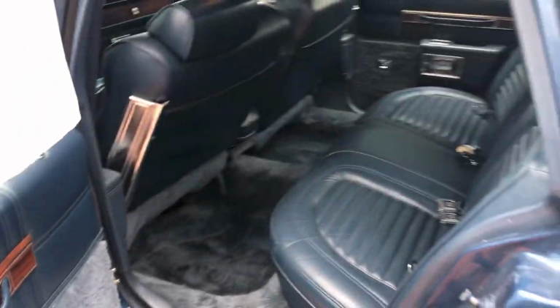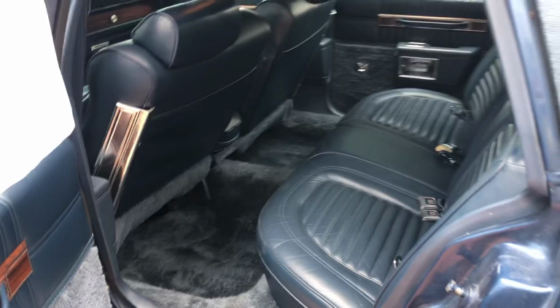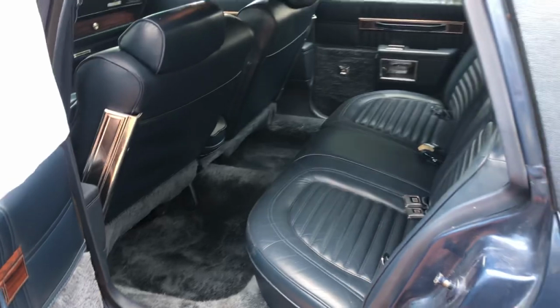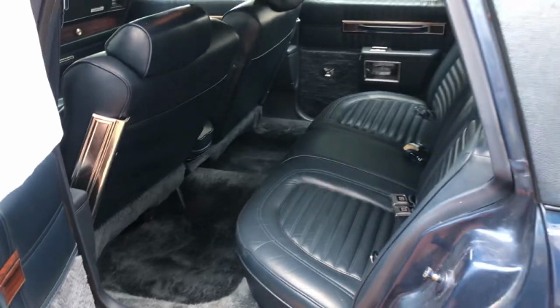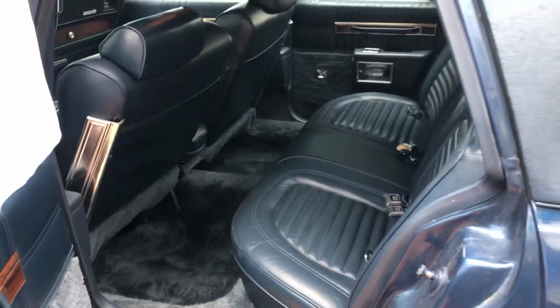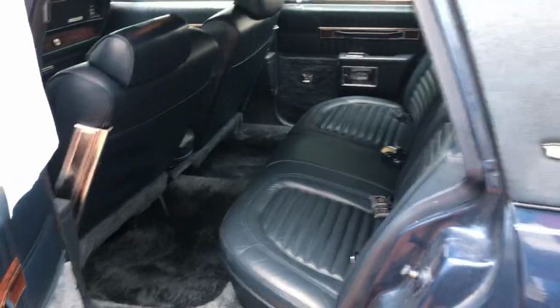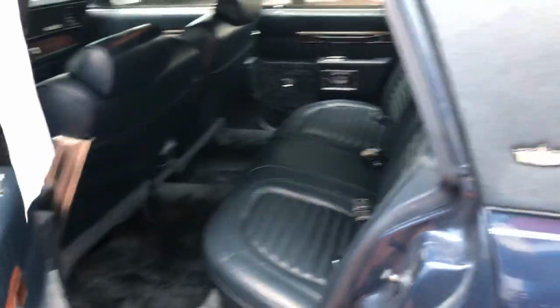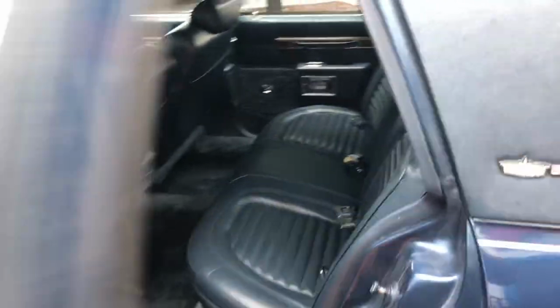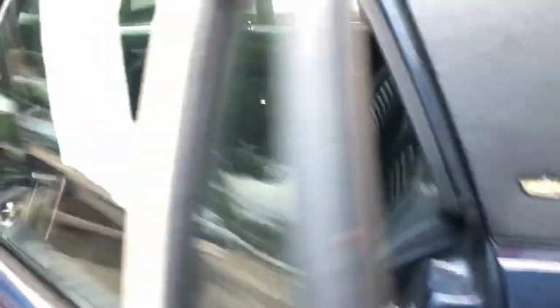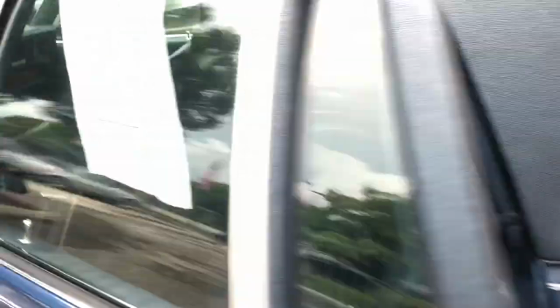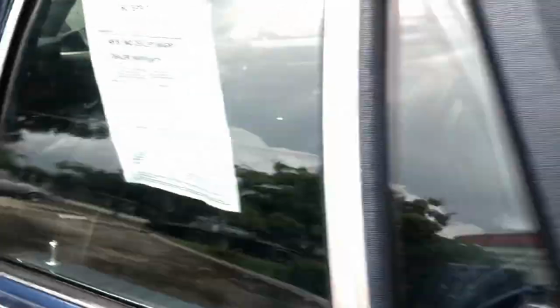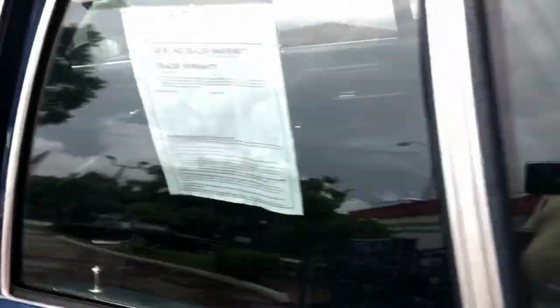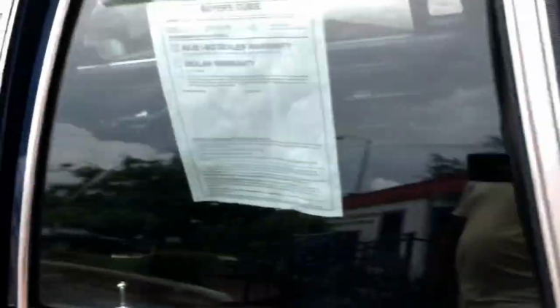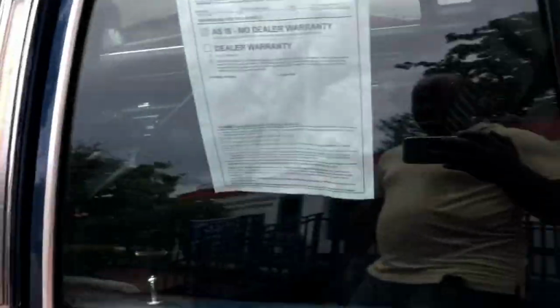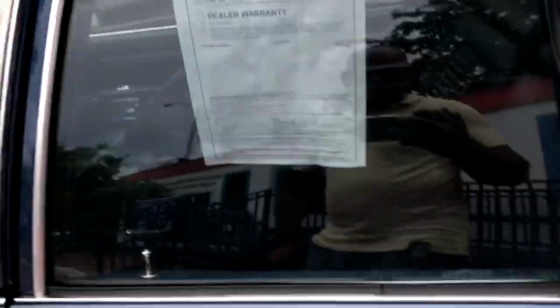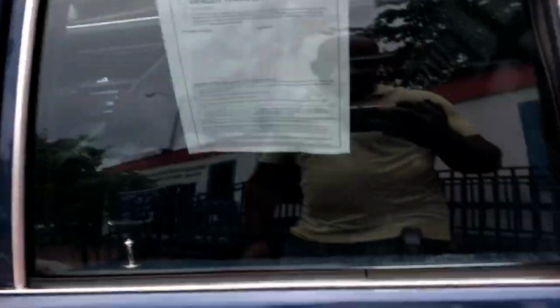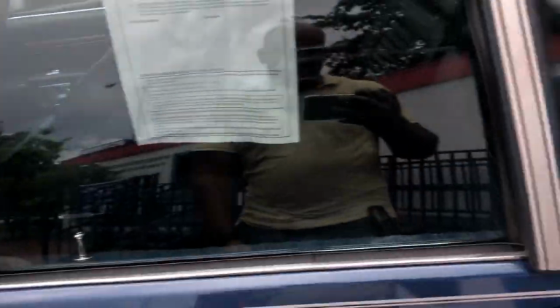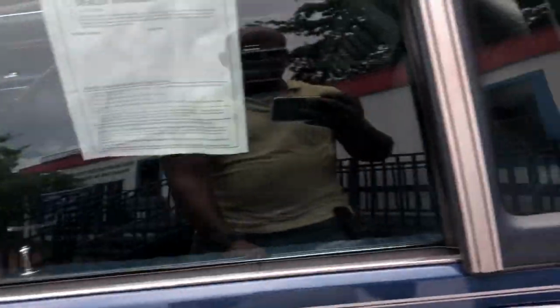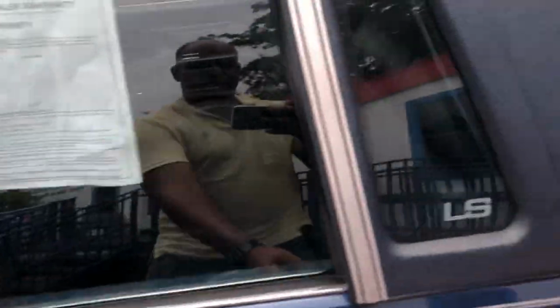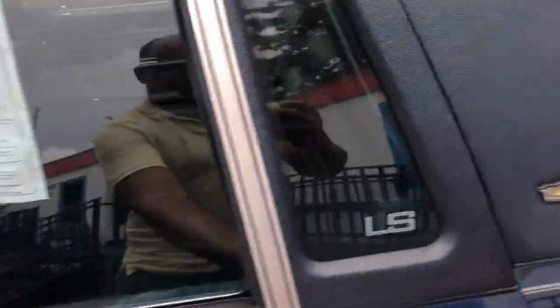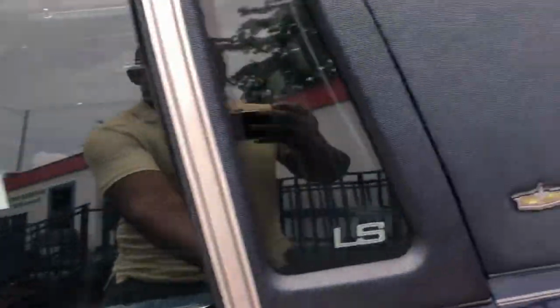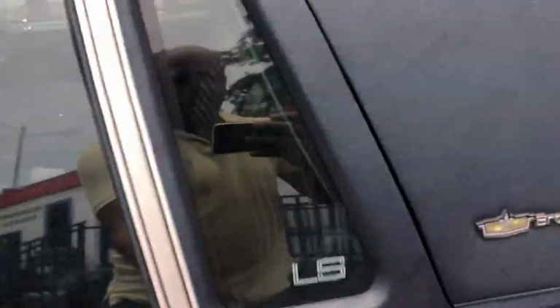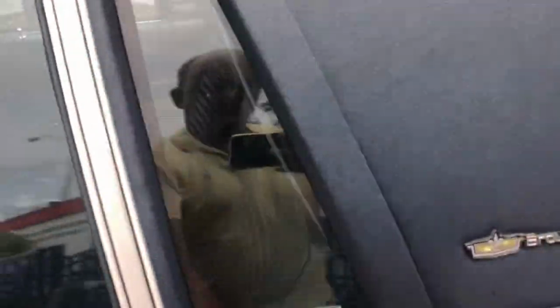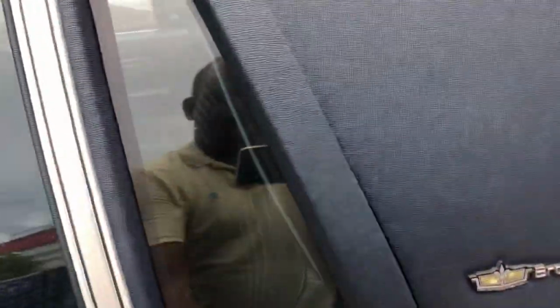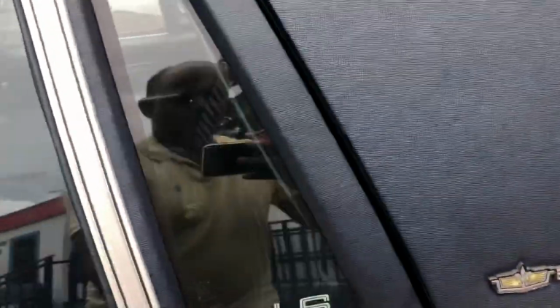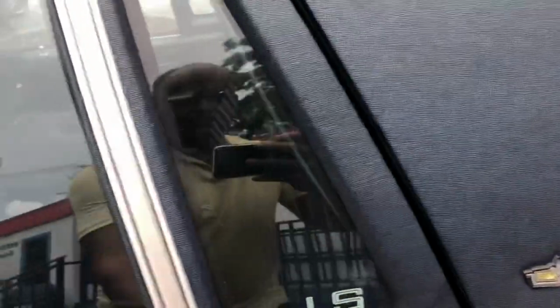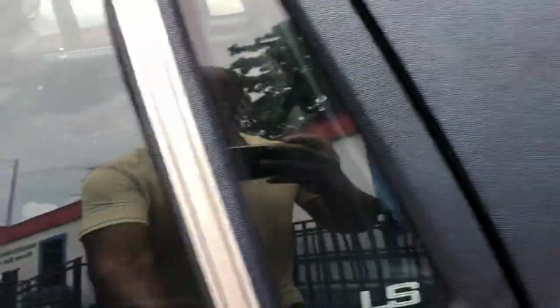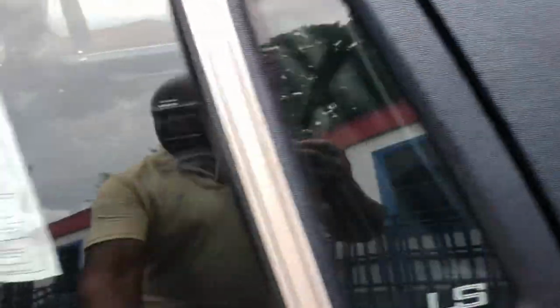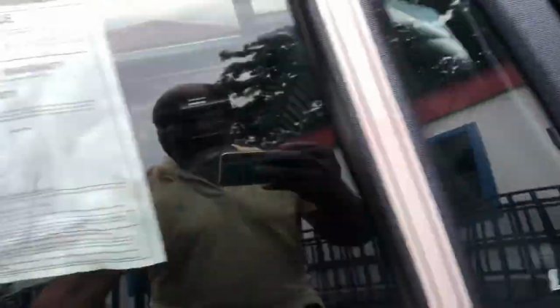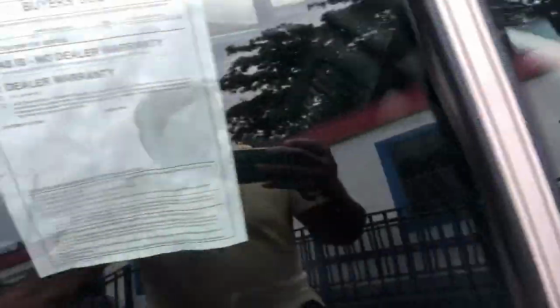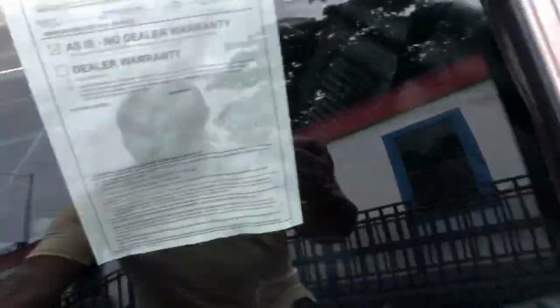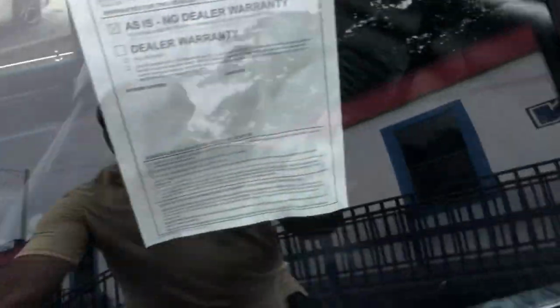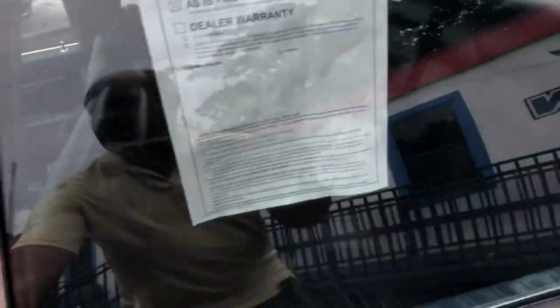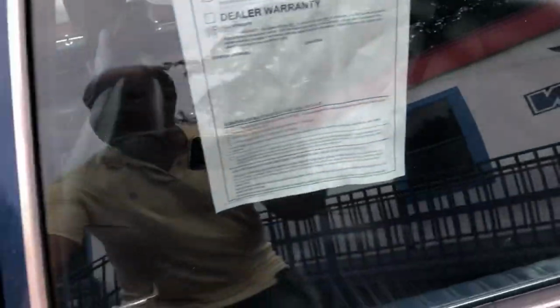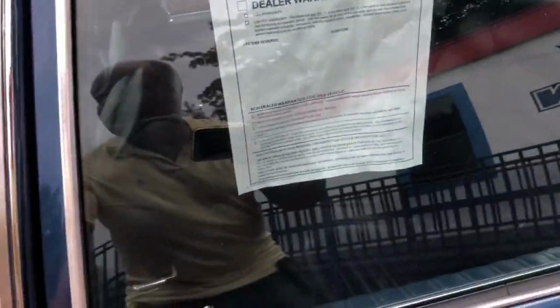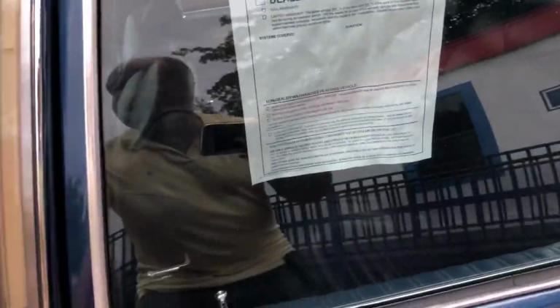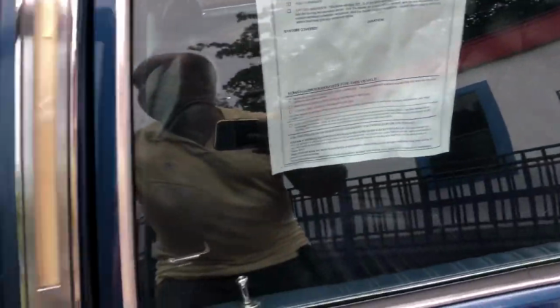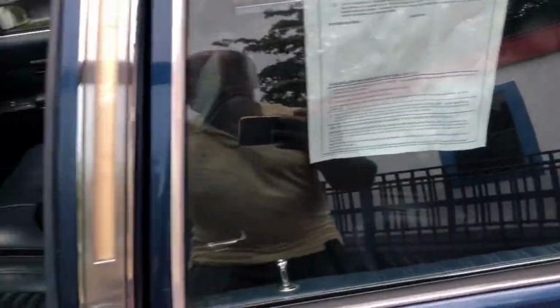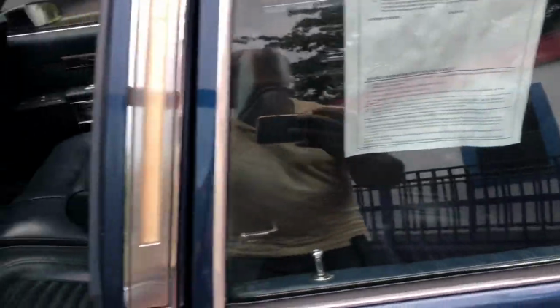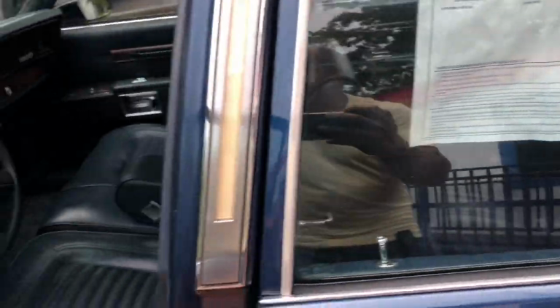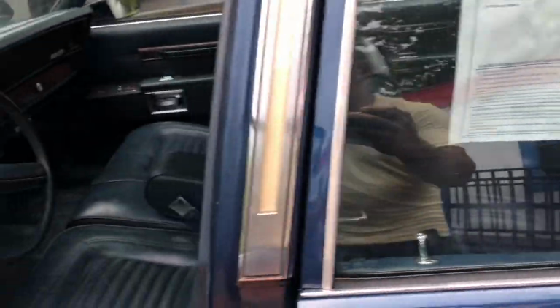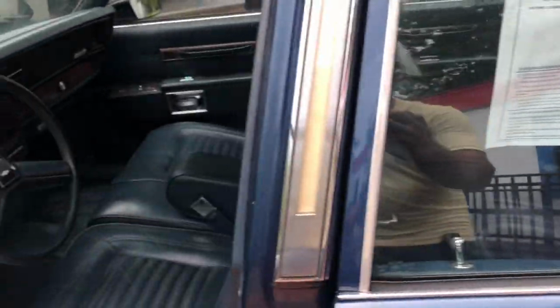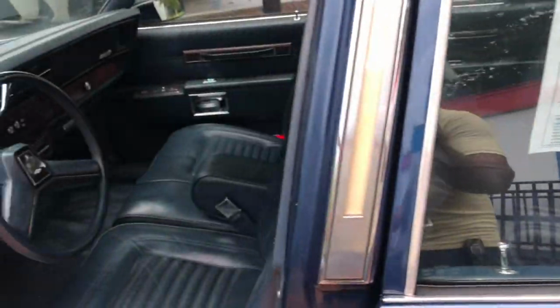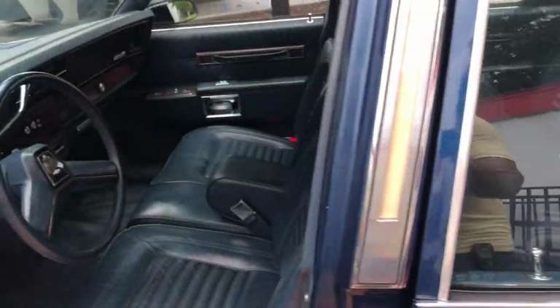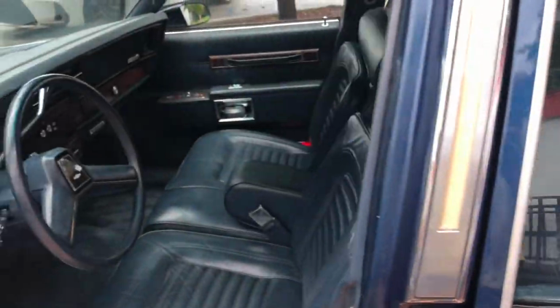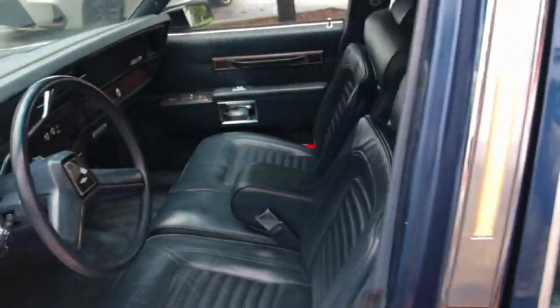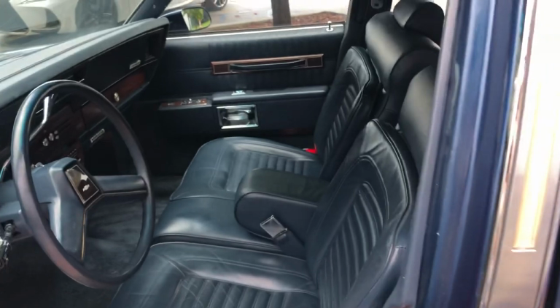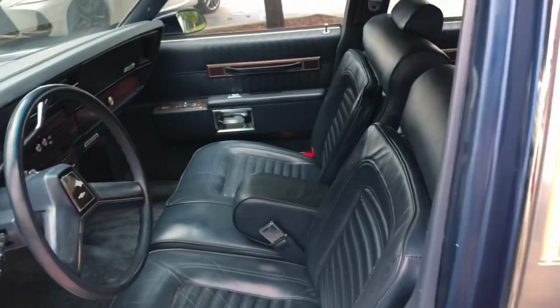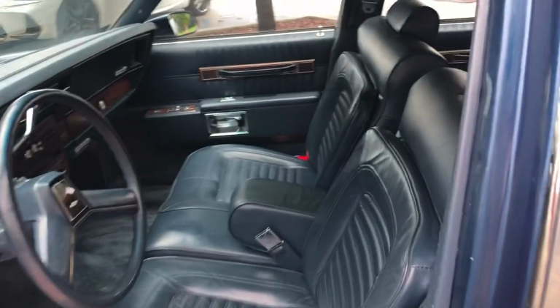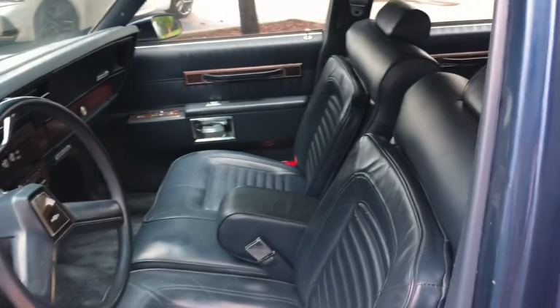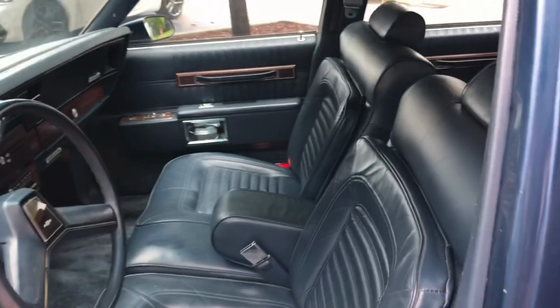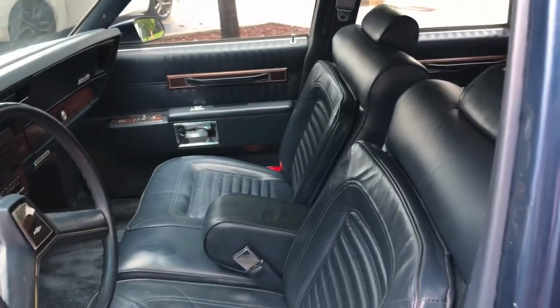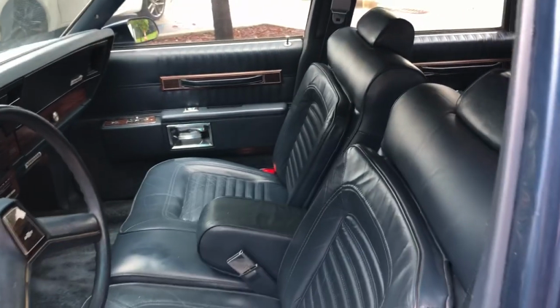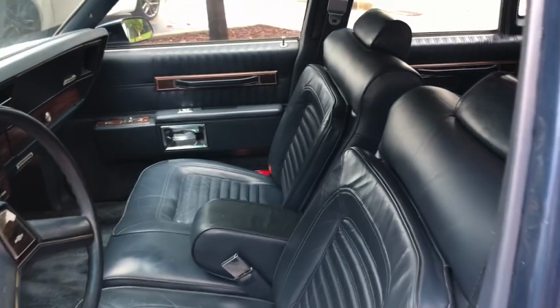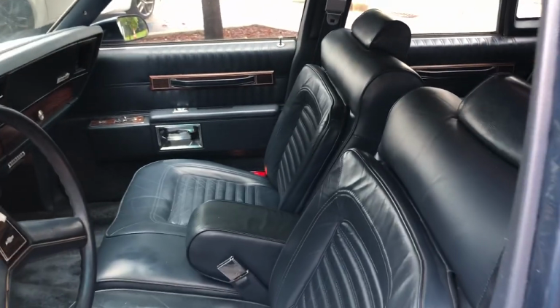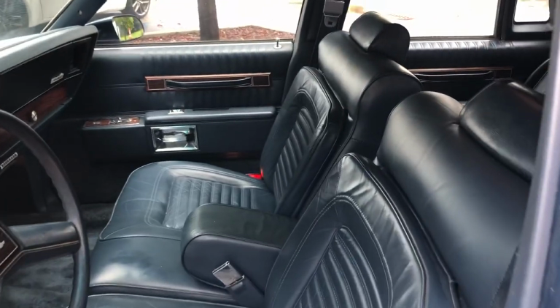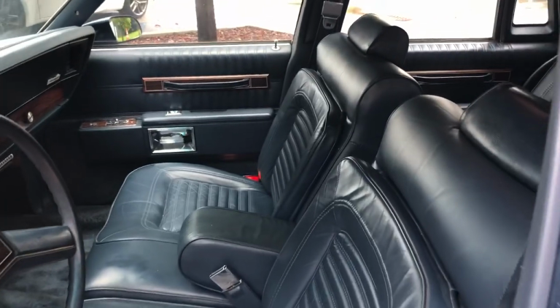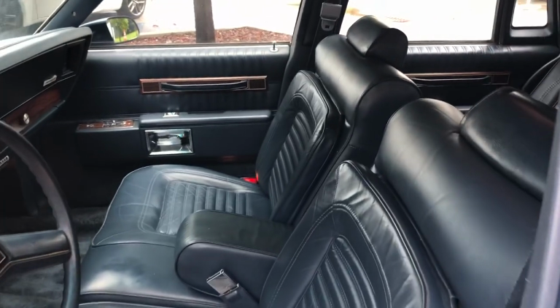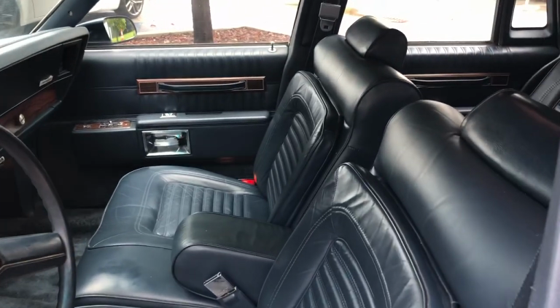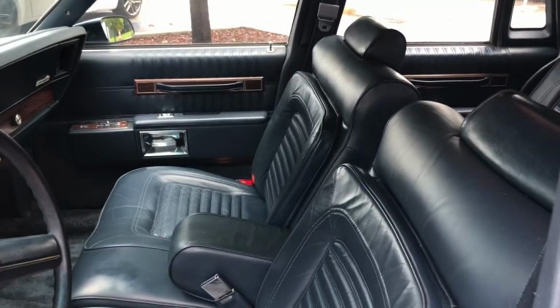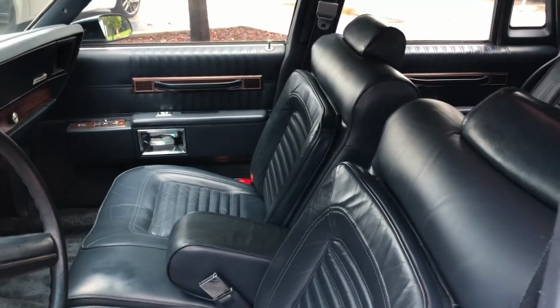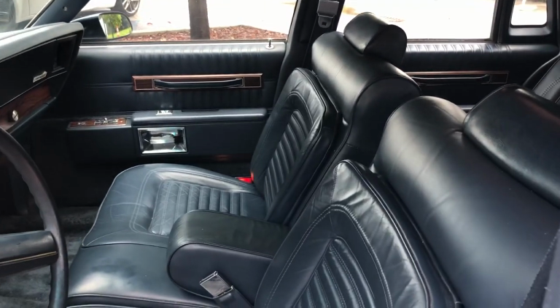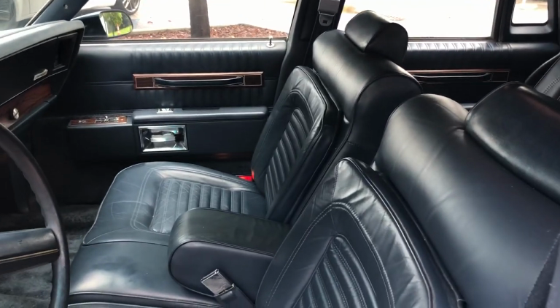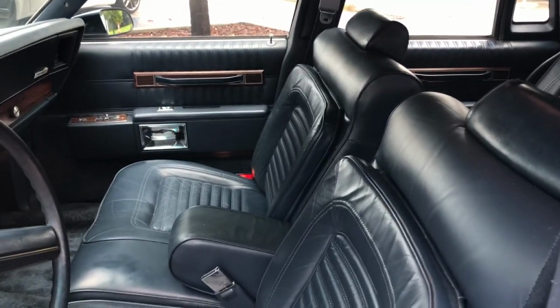Headliner's in great shape. This is what we do — we get clean box Chevys, all kinds of classic cars.